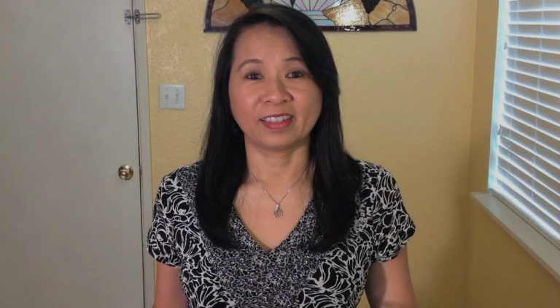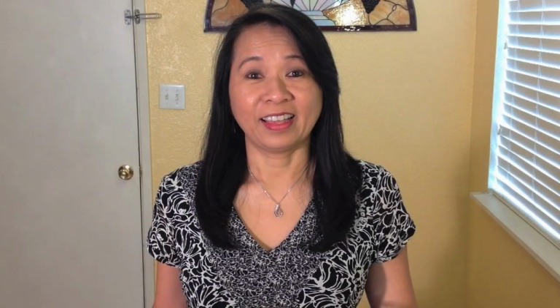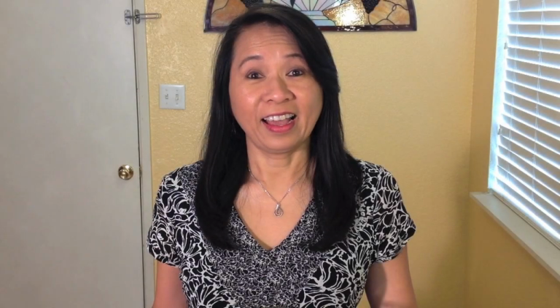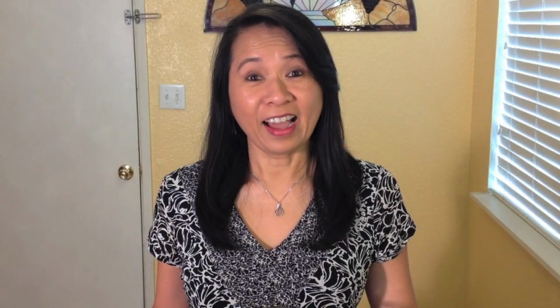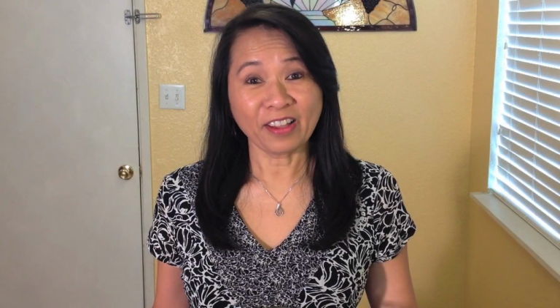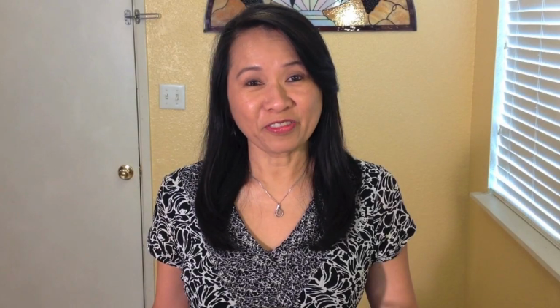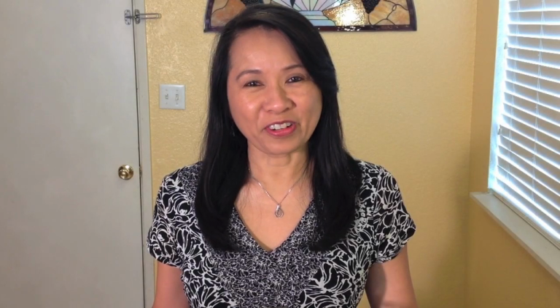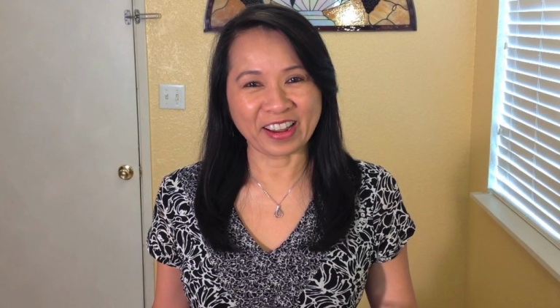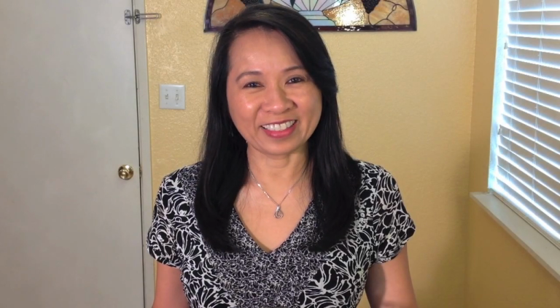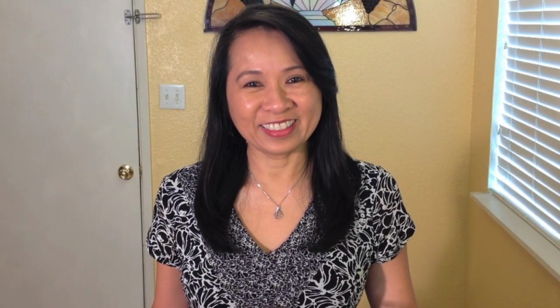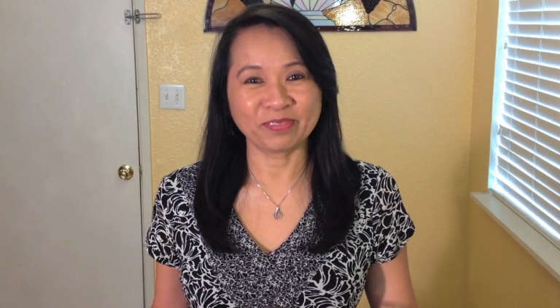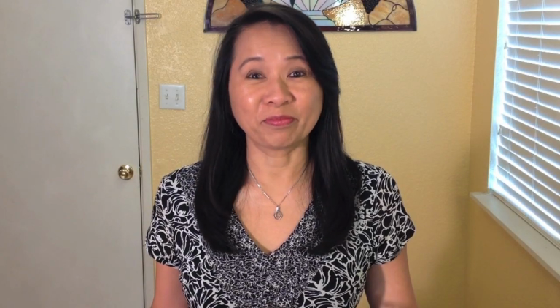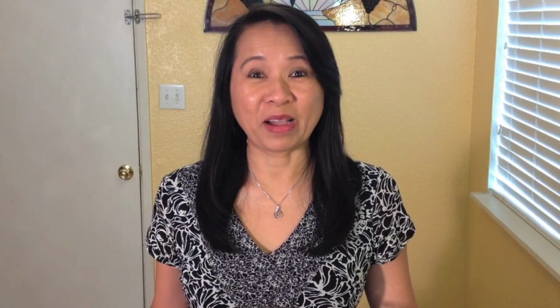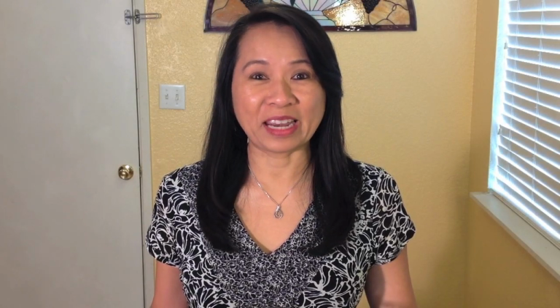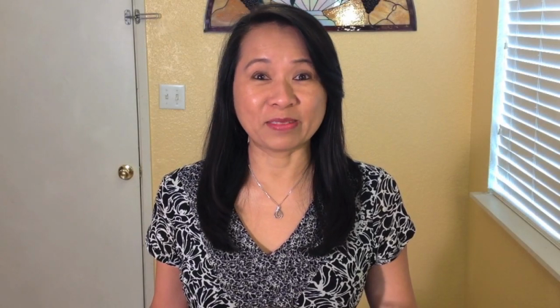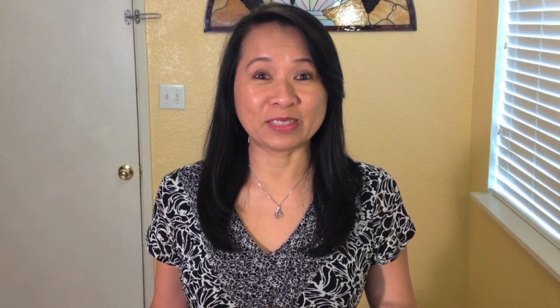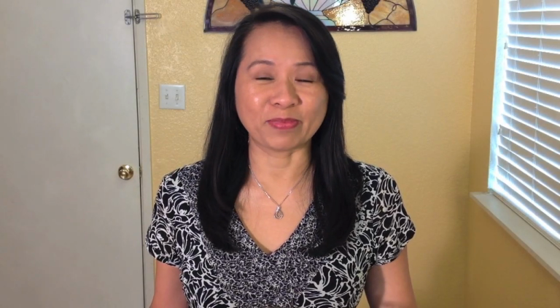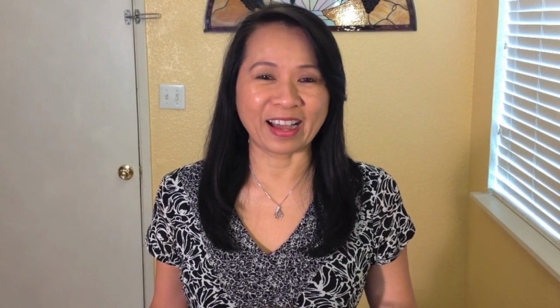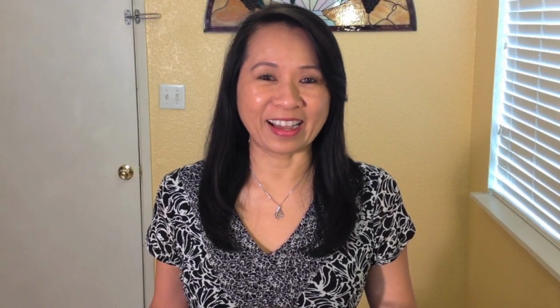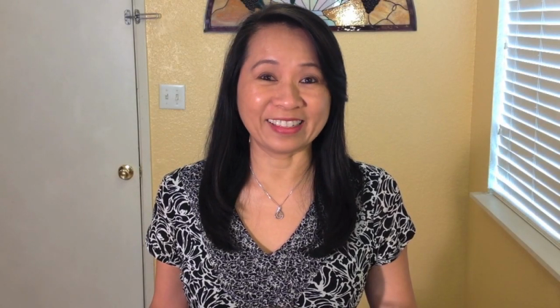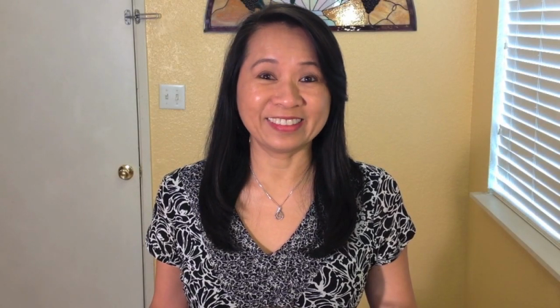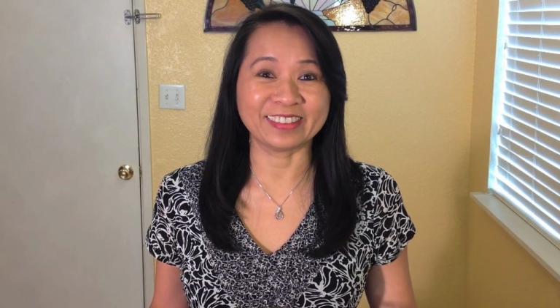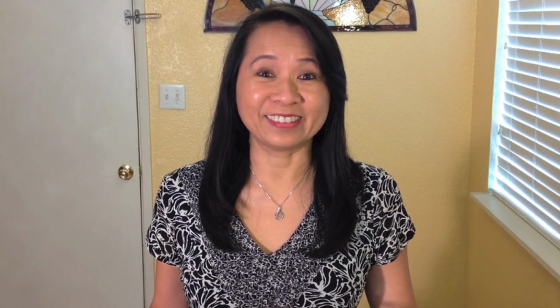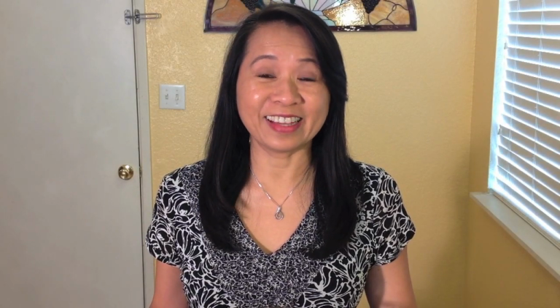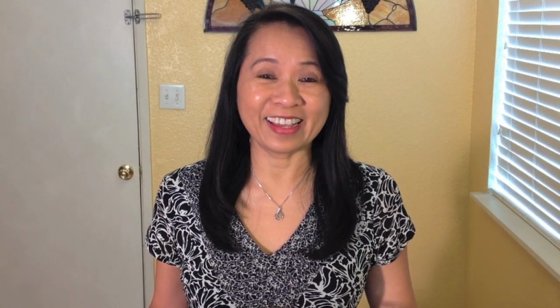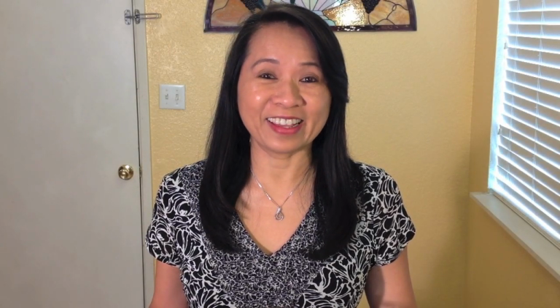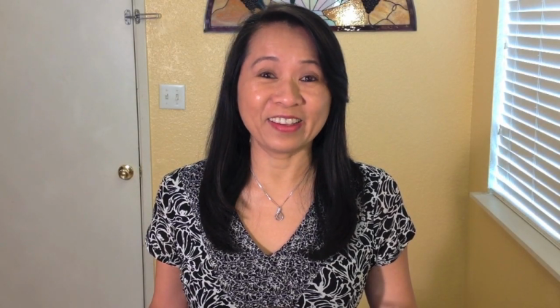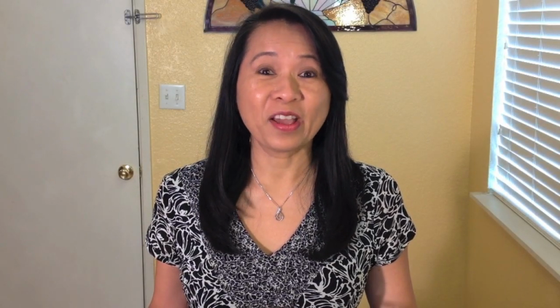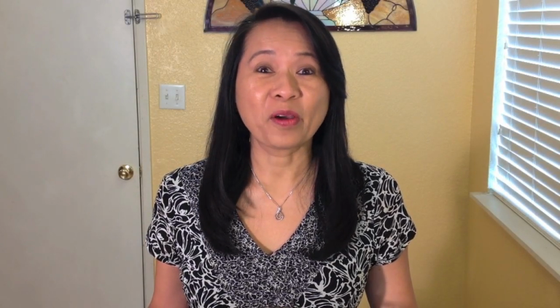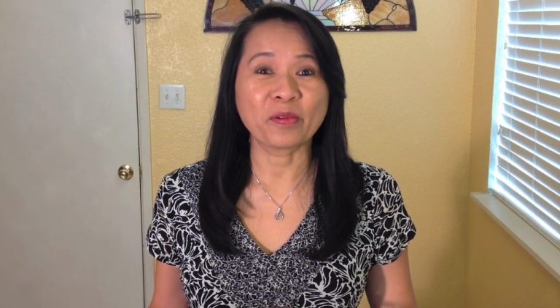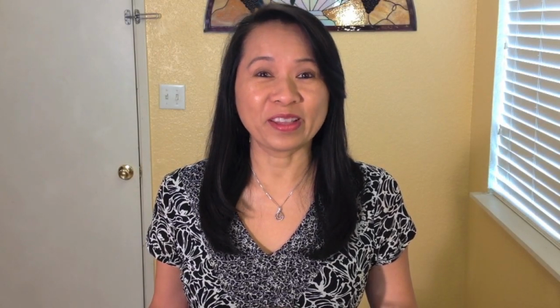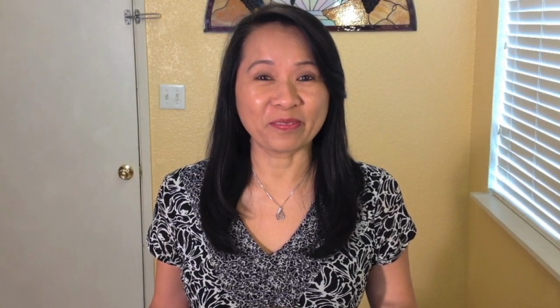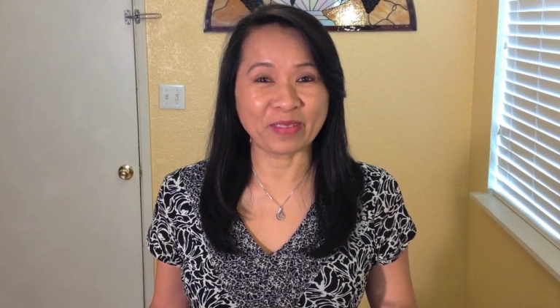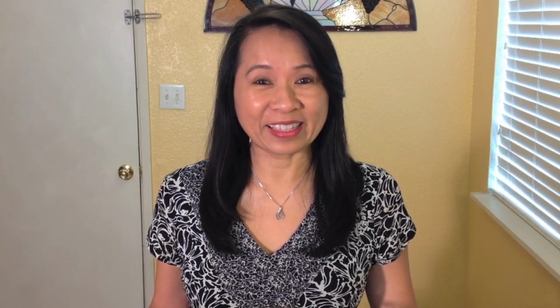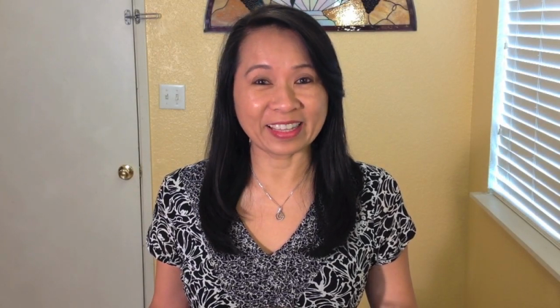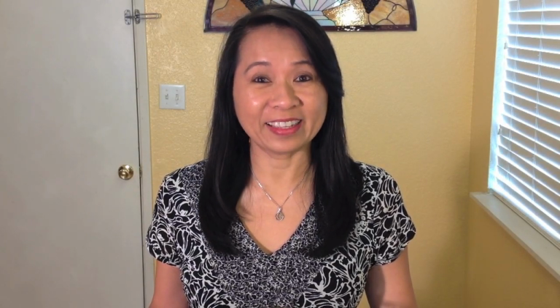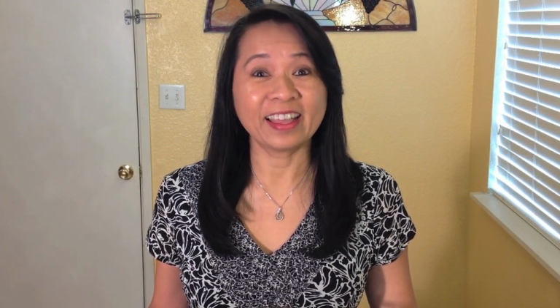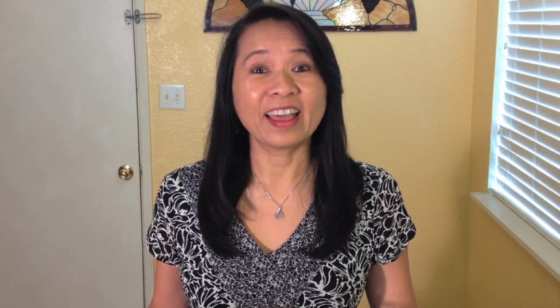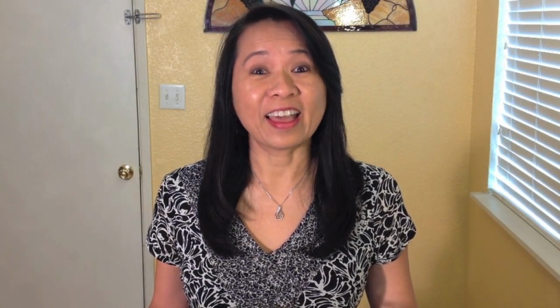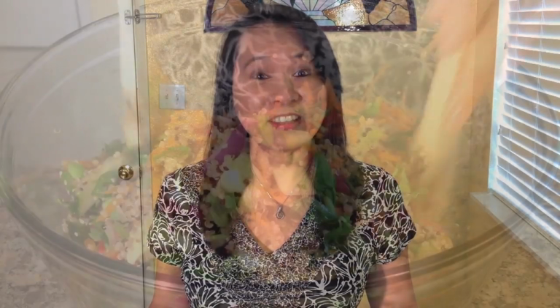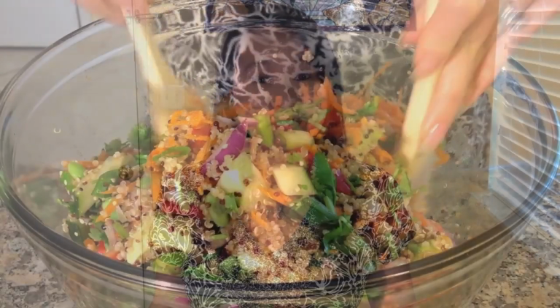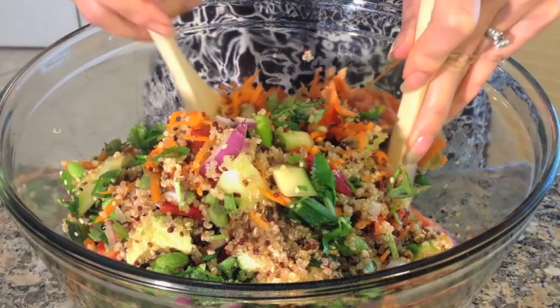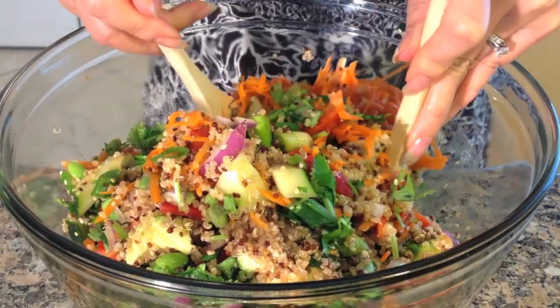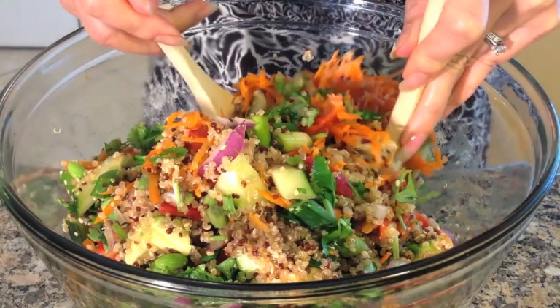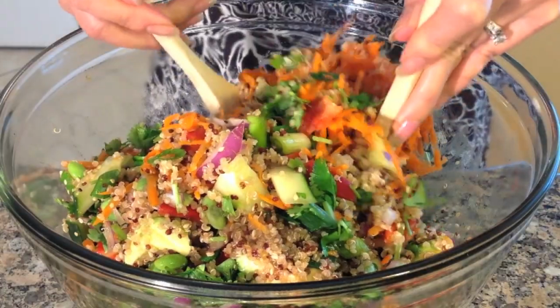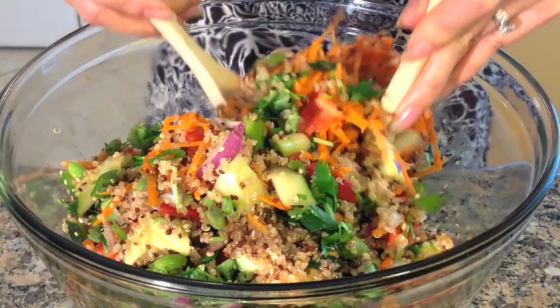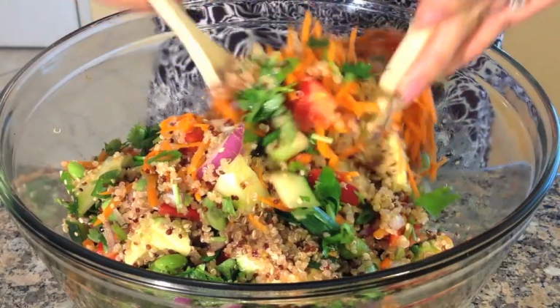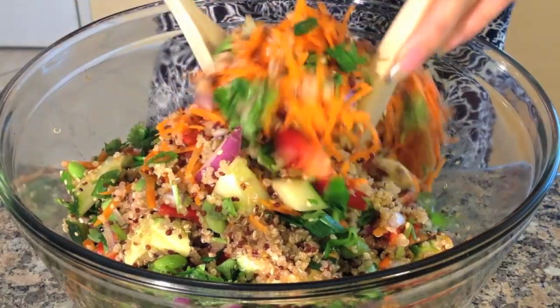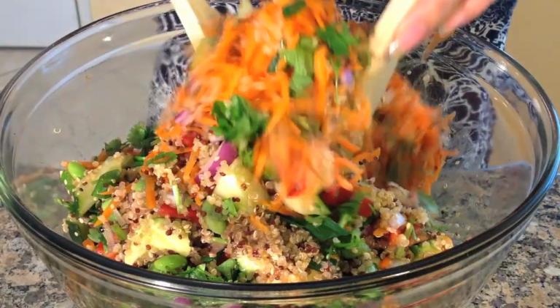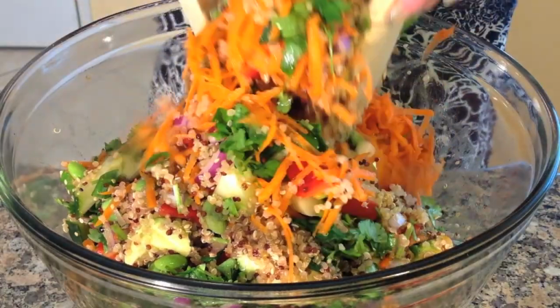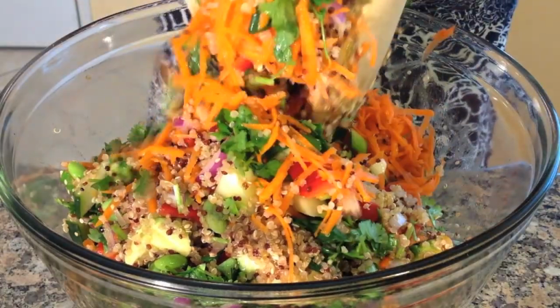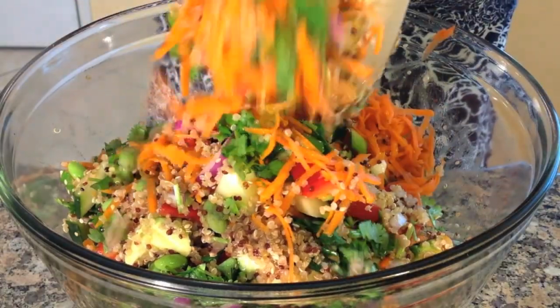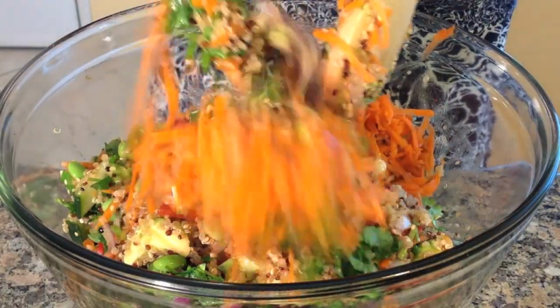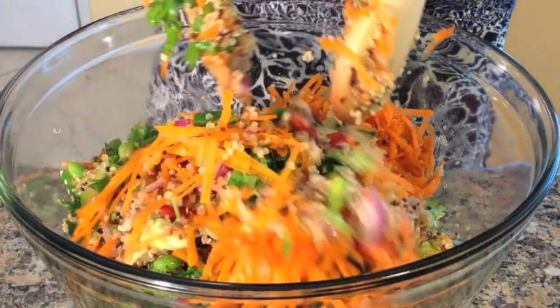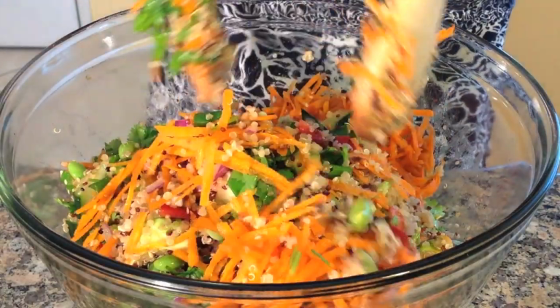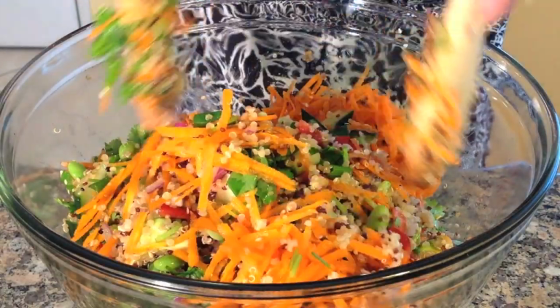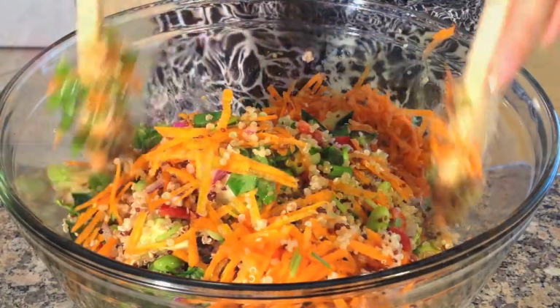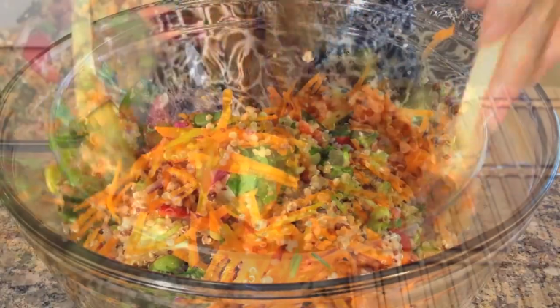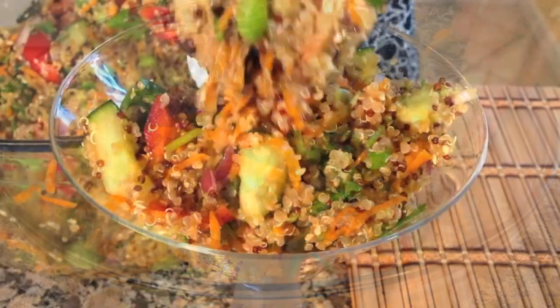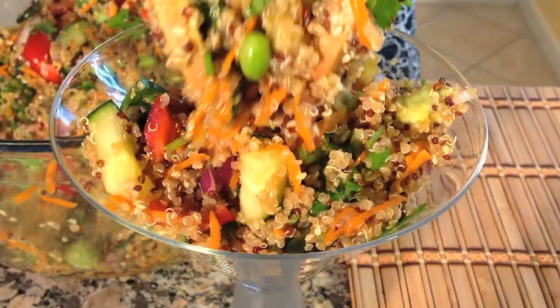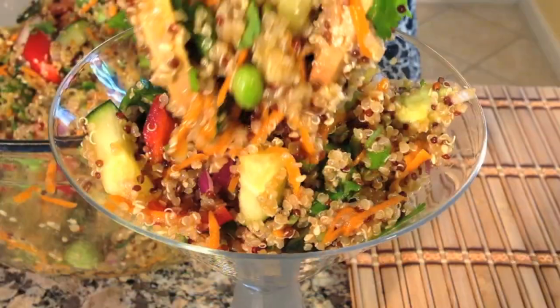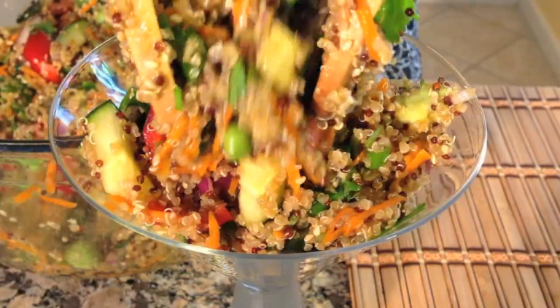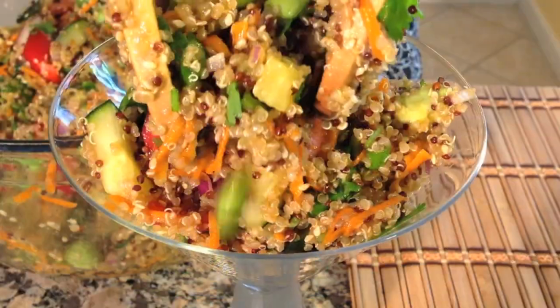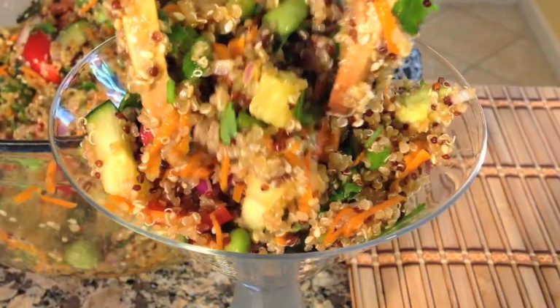Hi friends, my name is Mai. Today we are making a fabulous Asian quinoa salad.